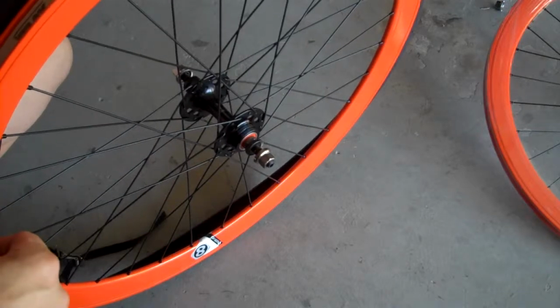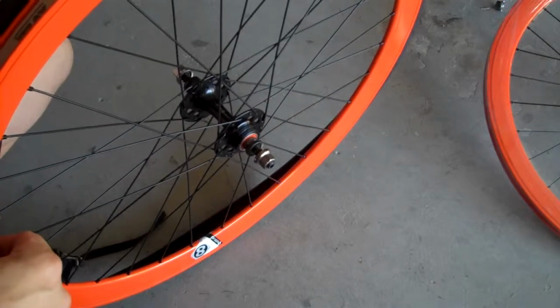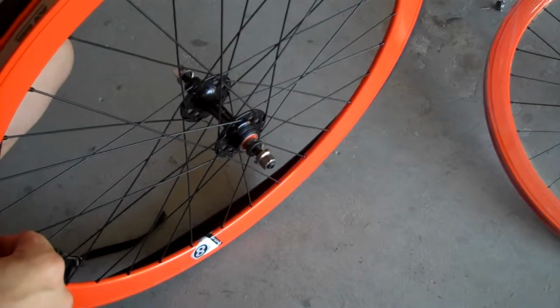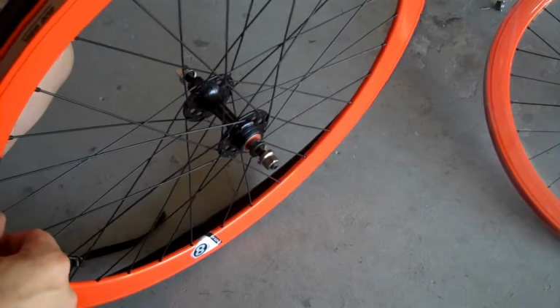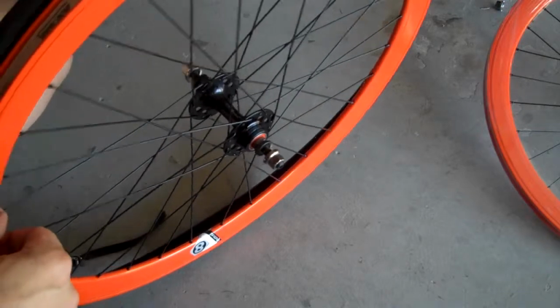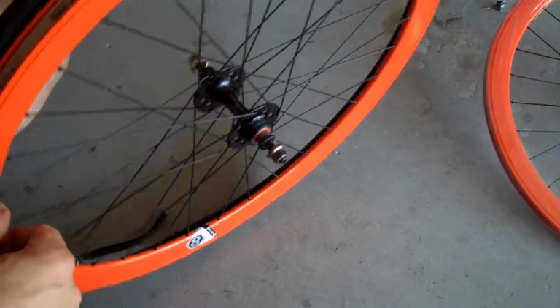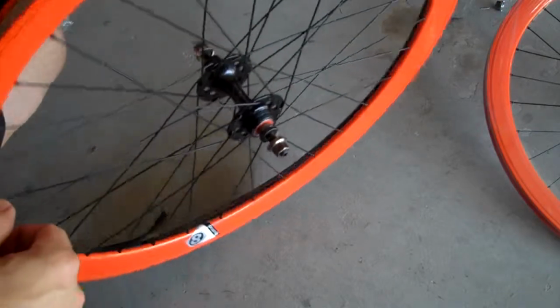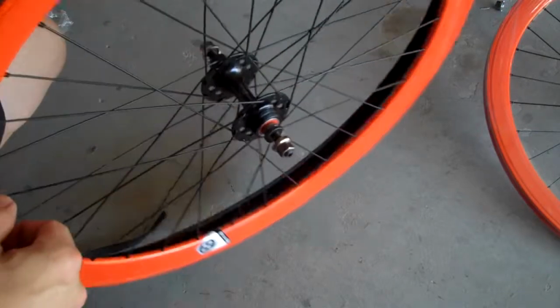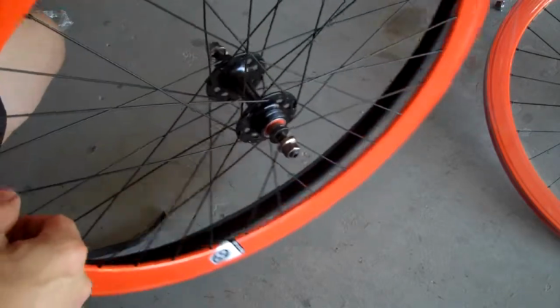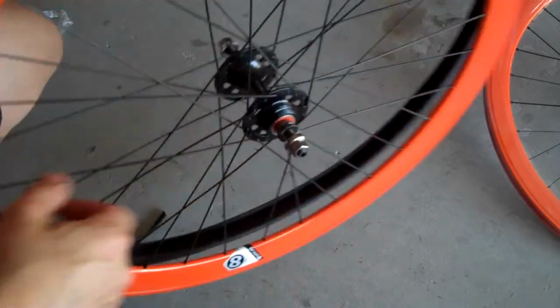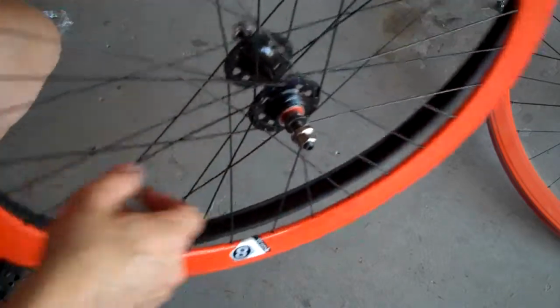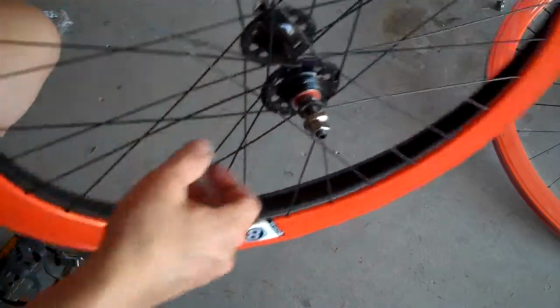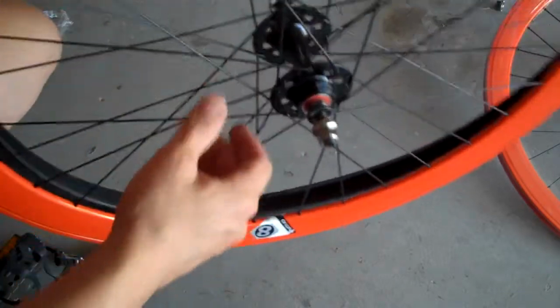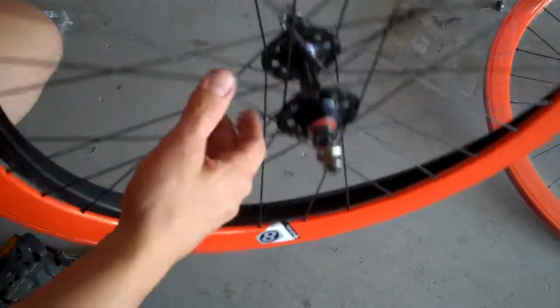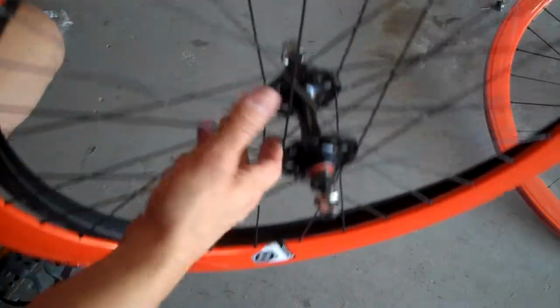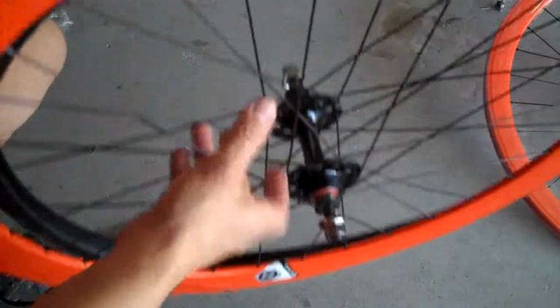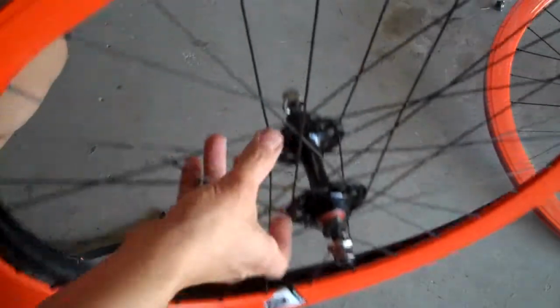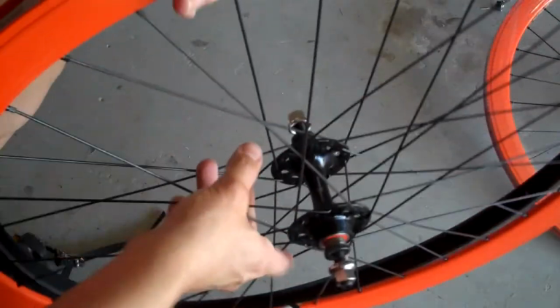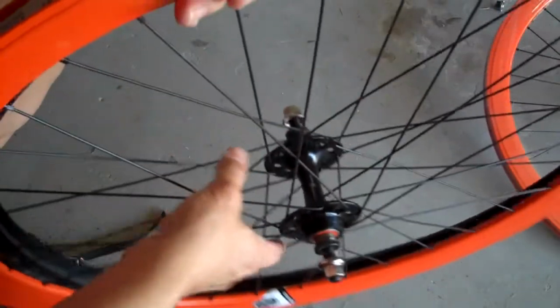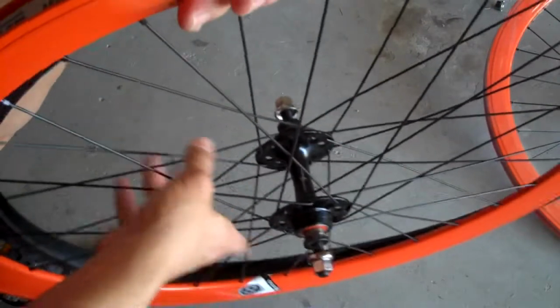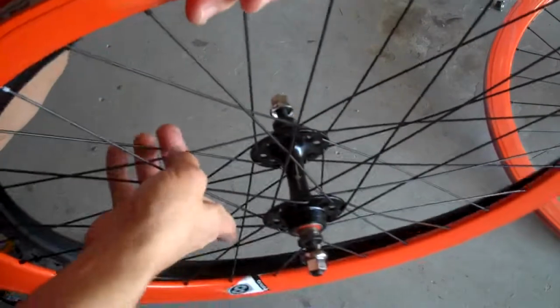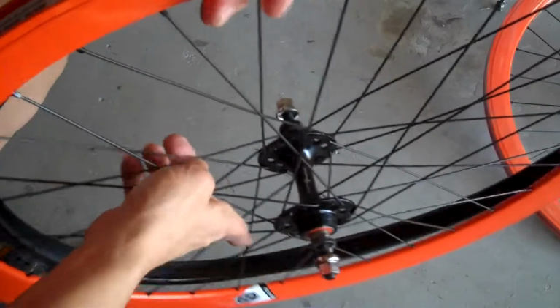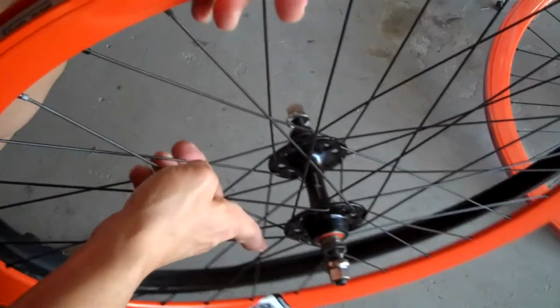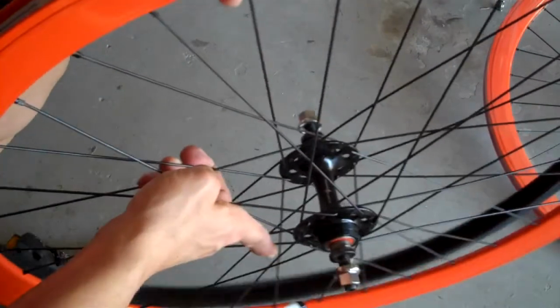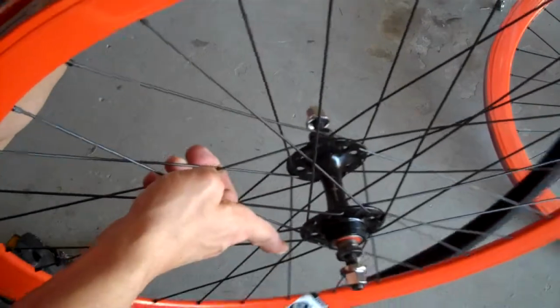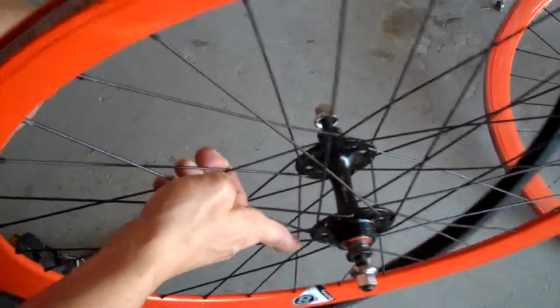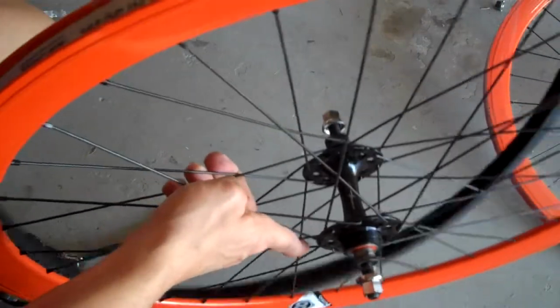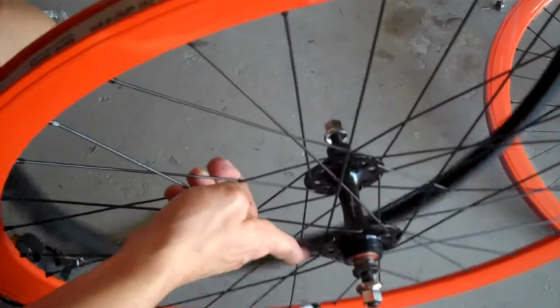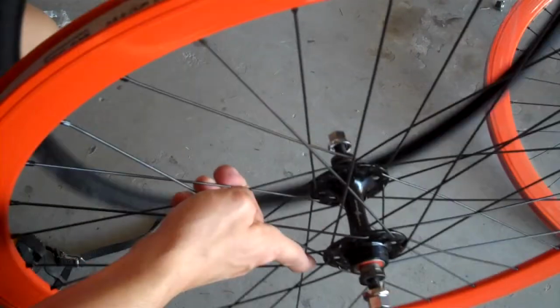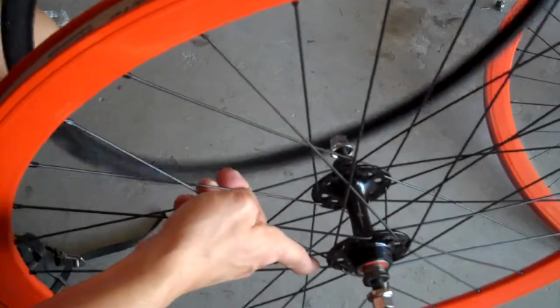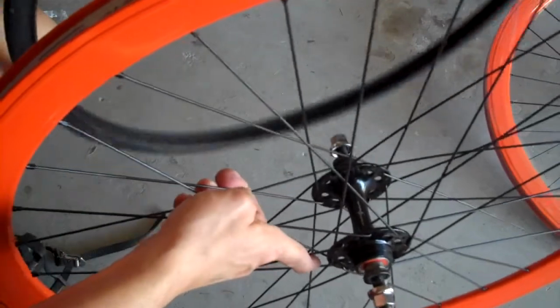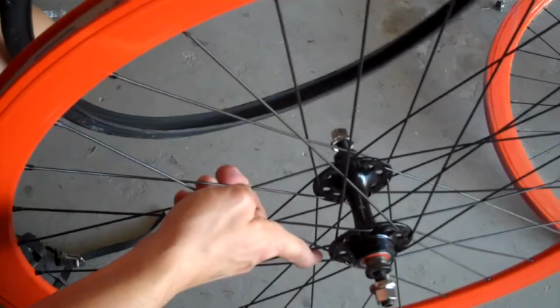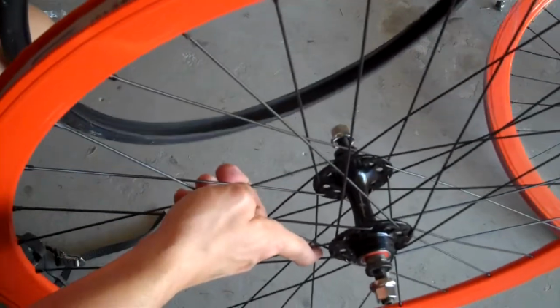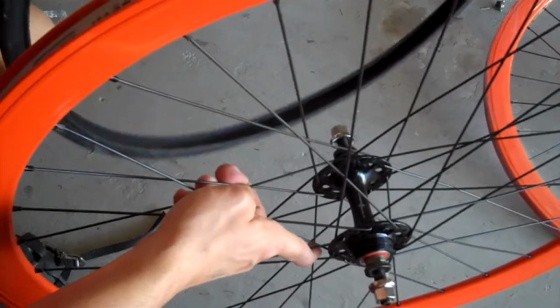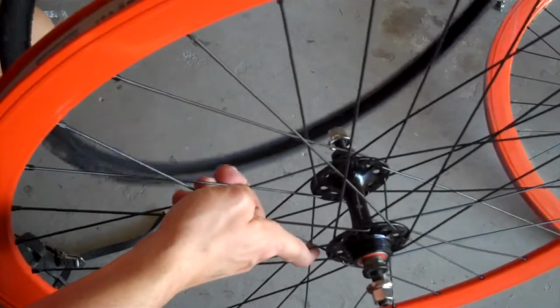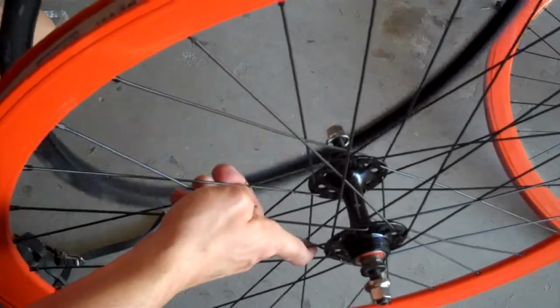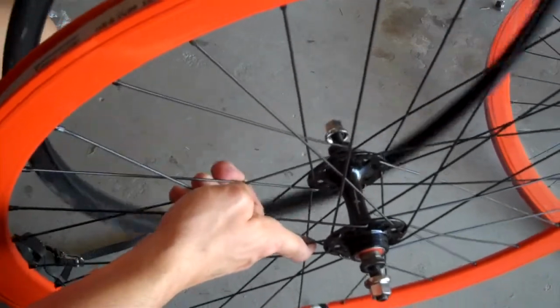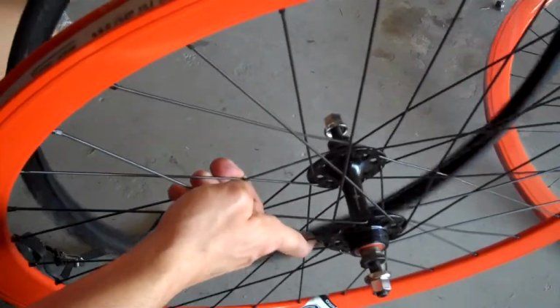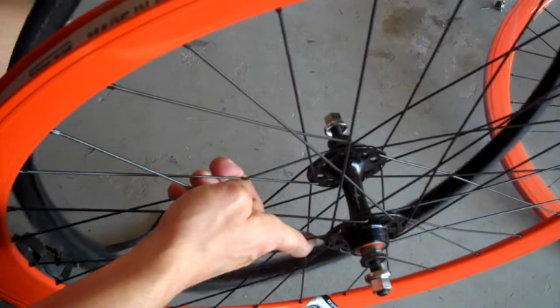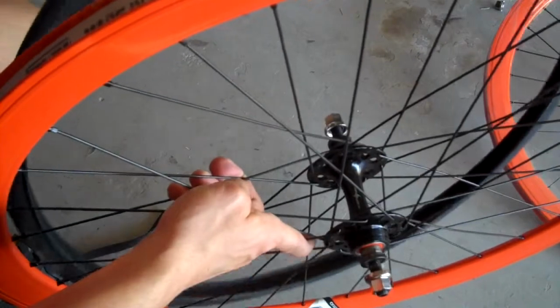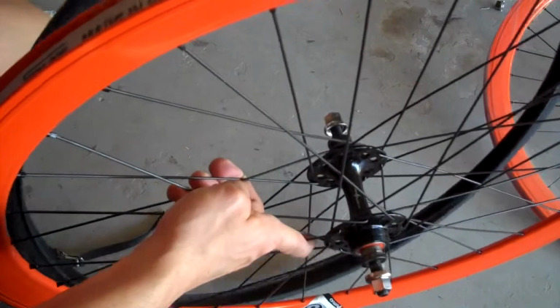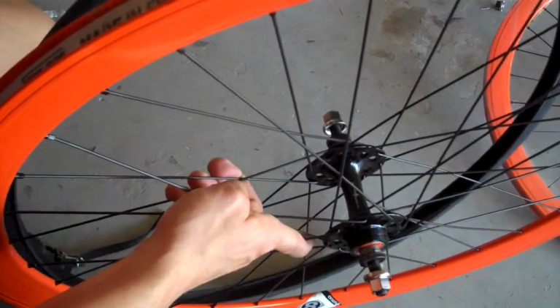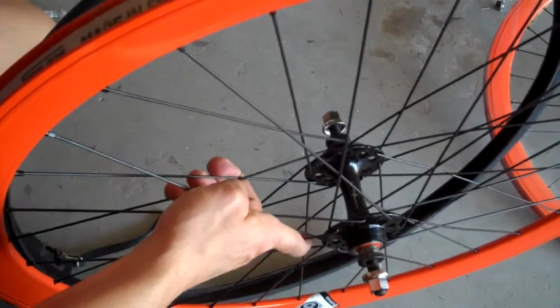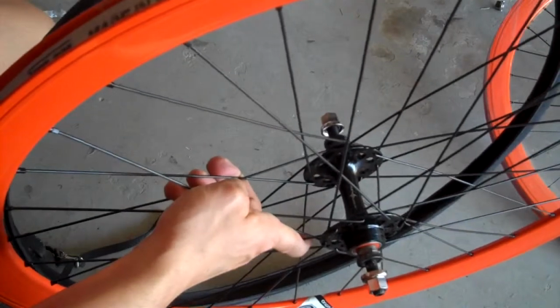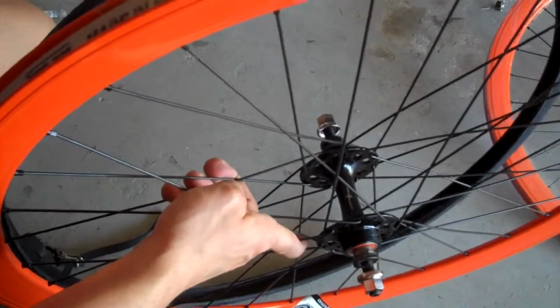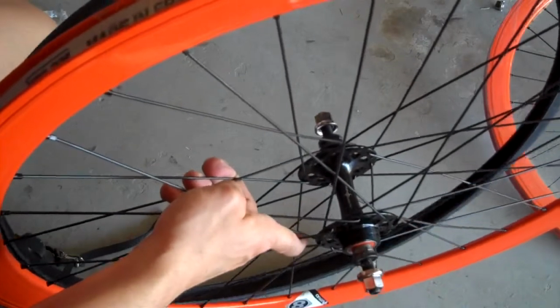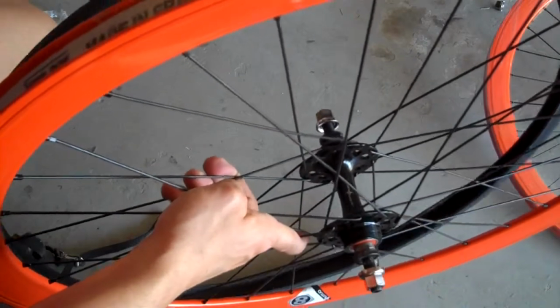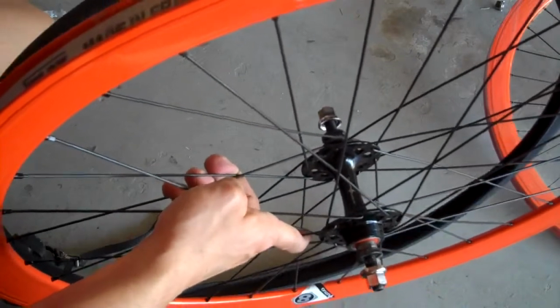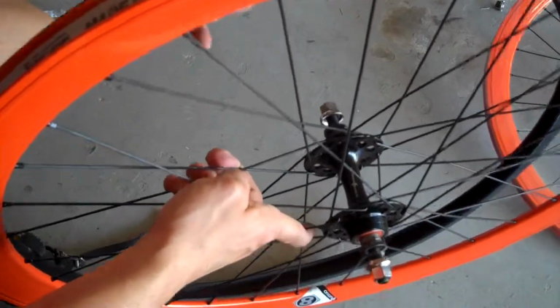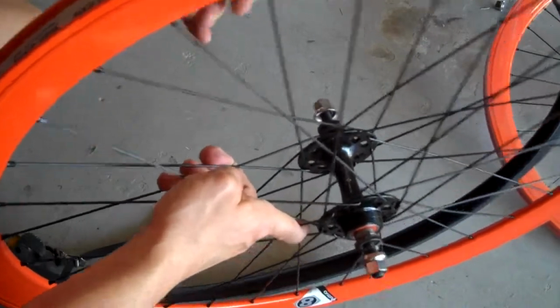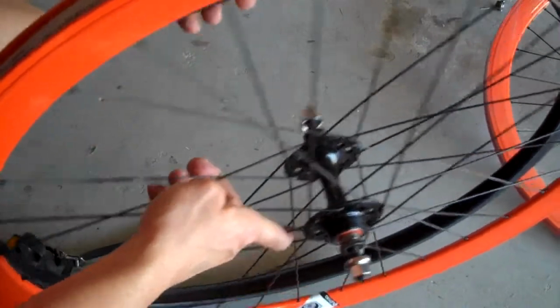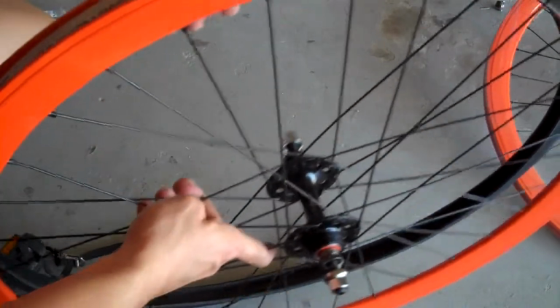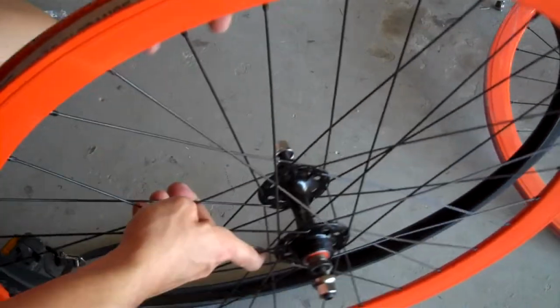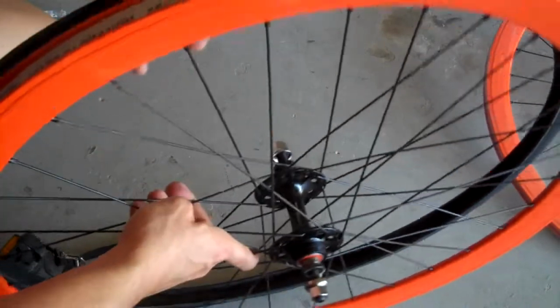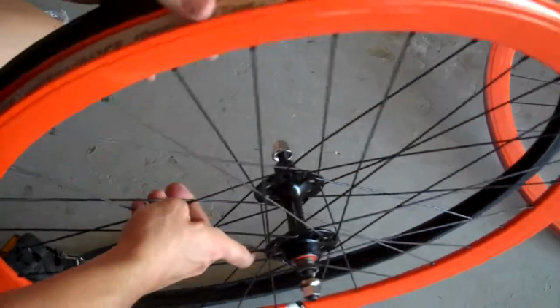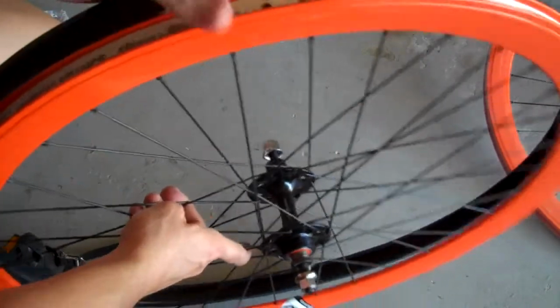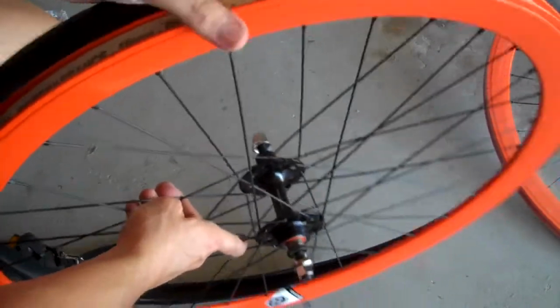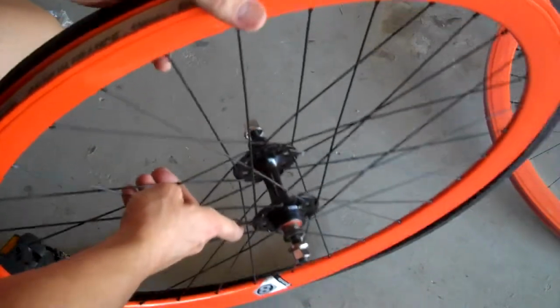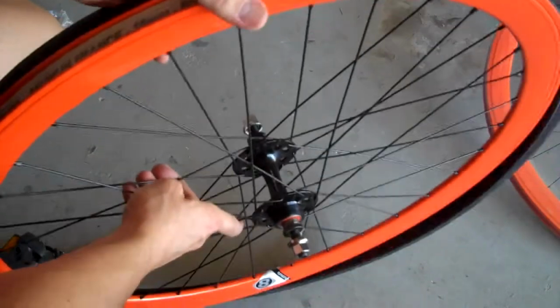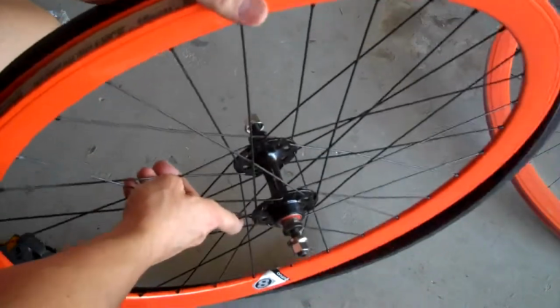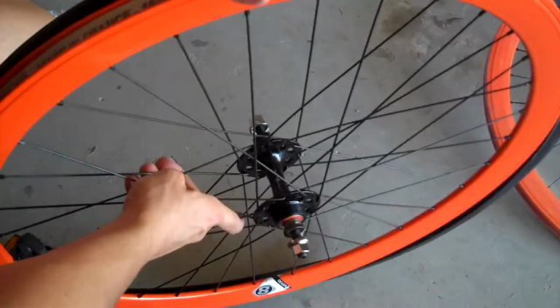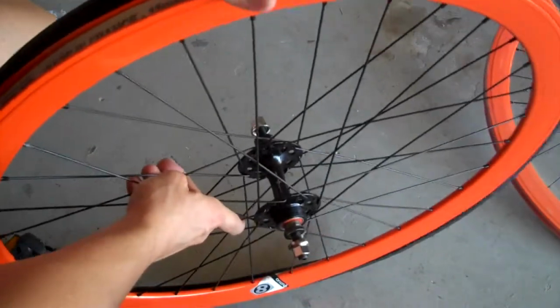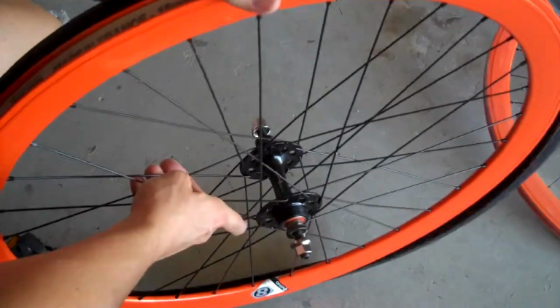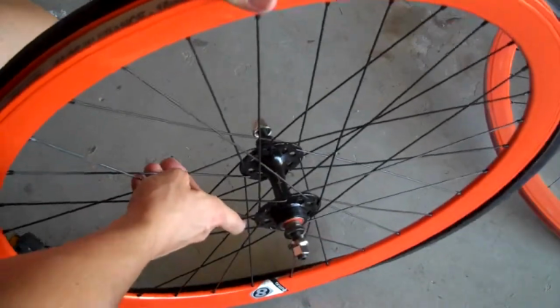Today I will be showing how you install a tire onto a bicycle. Pretty straightforward process.